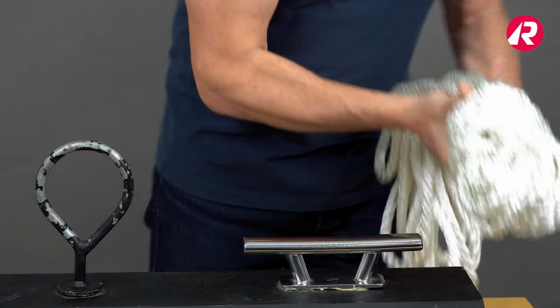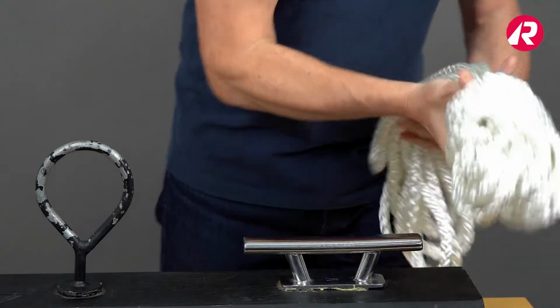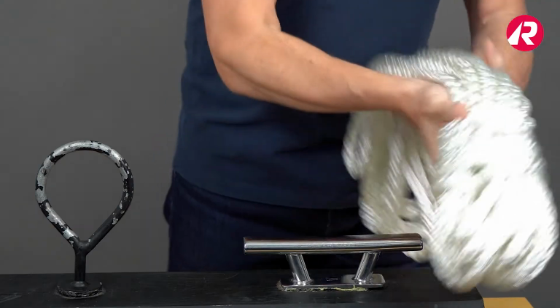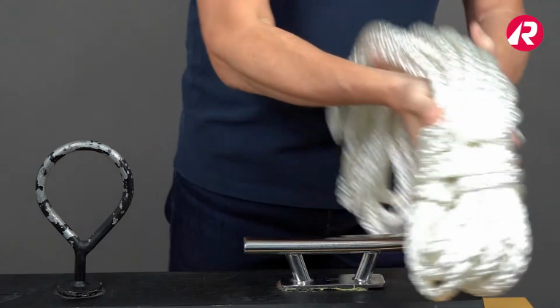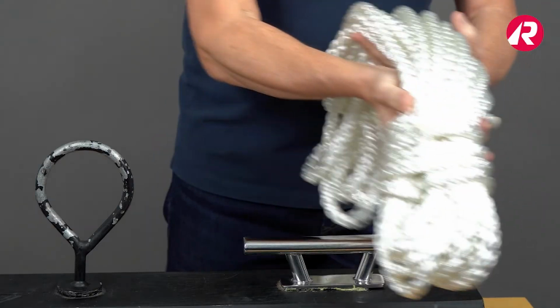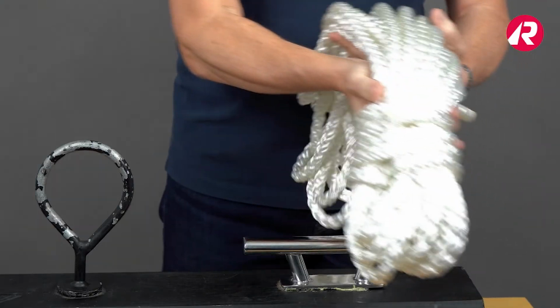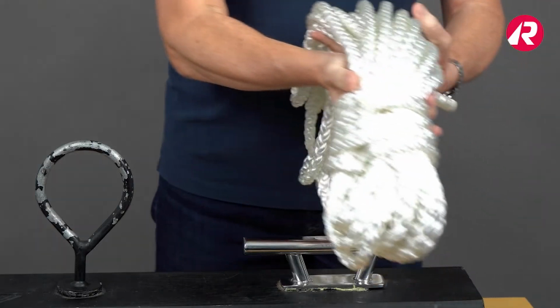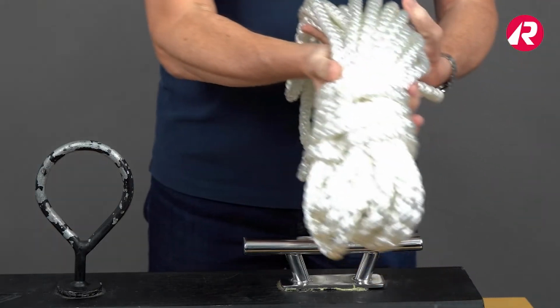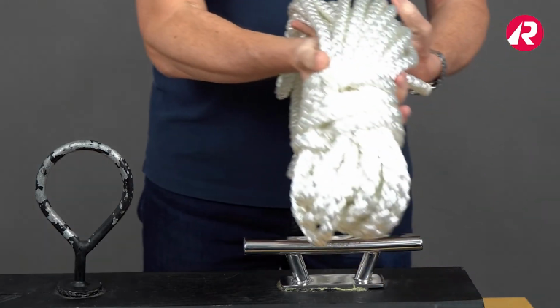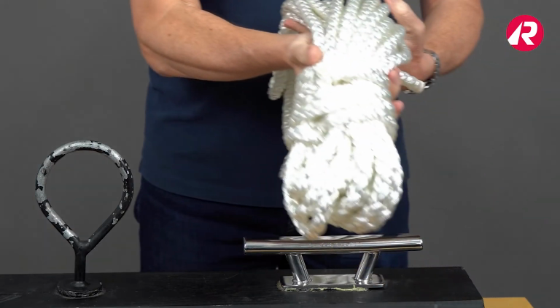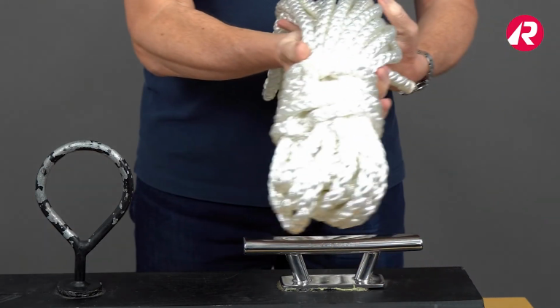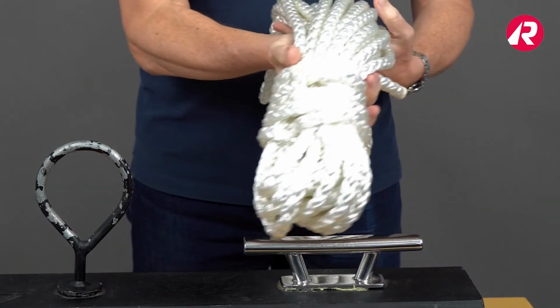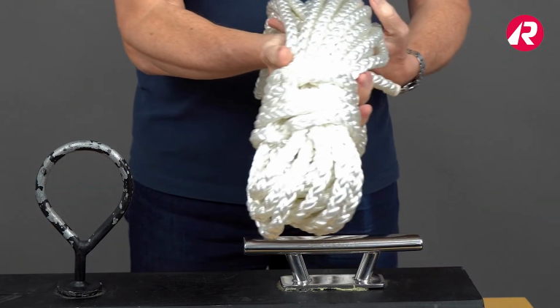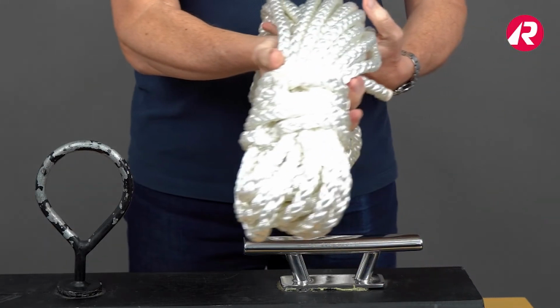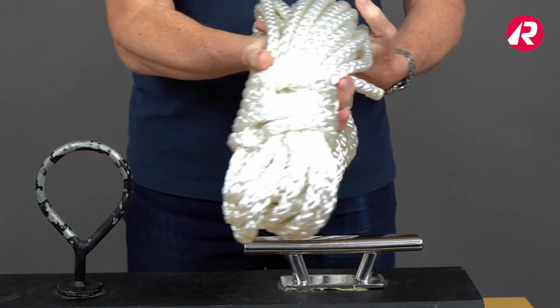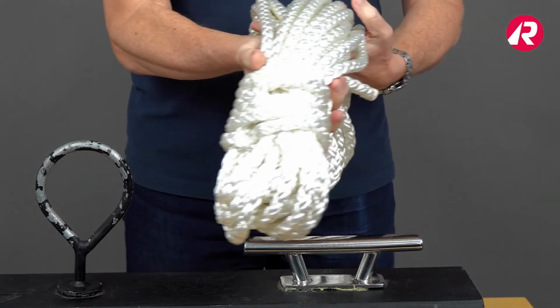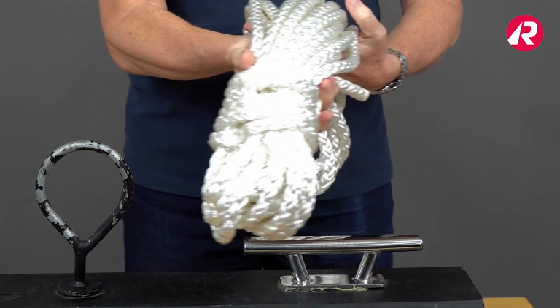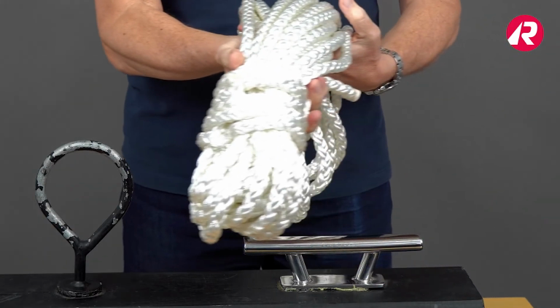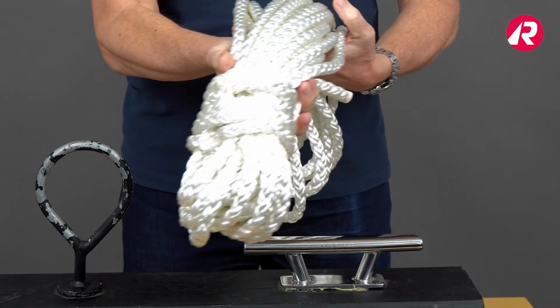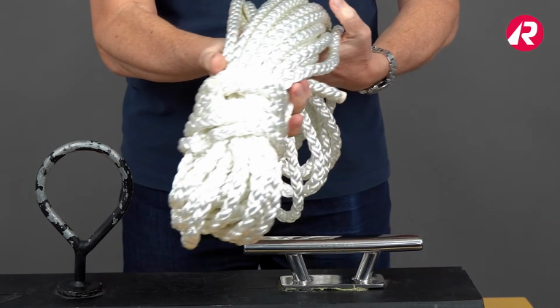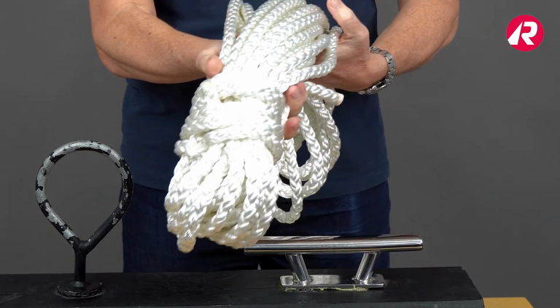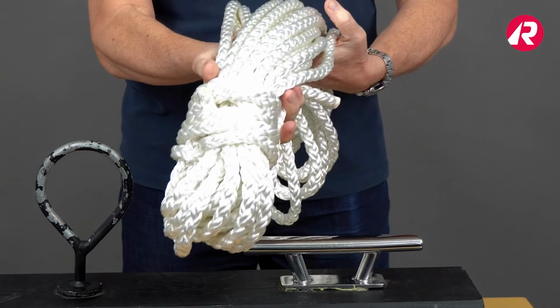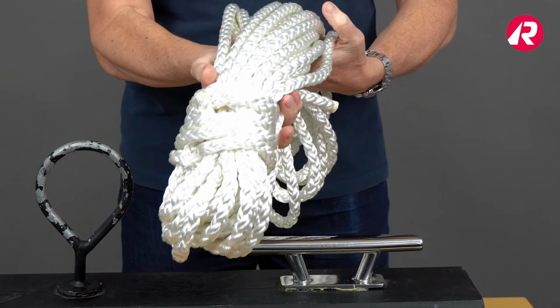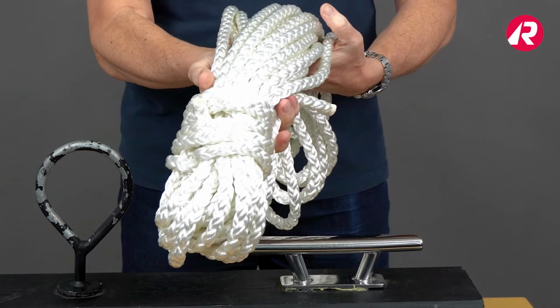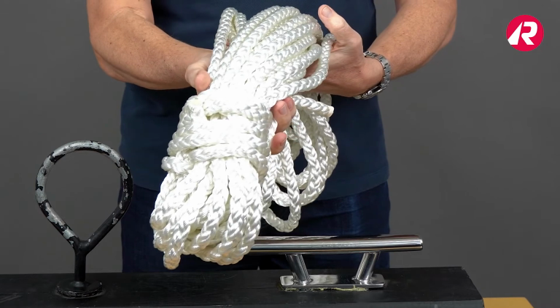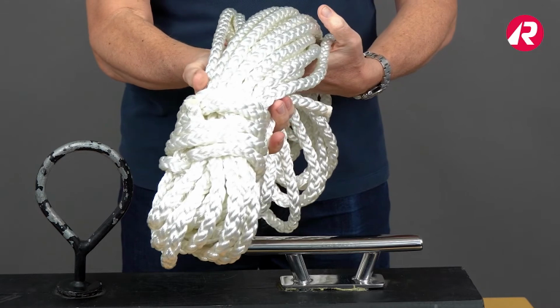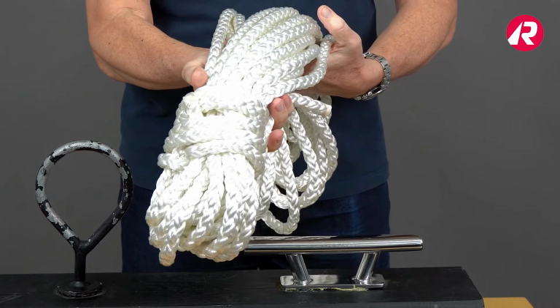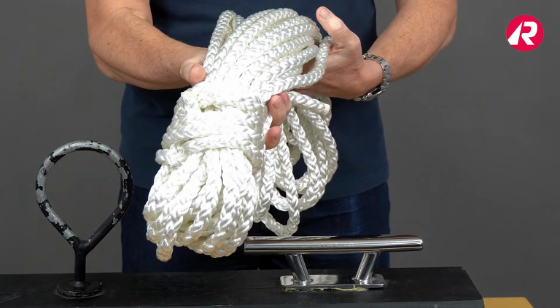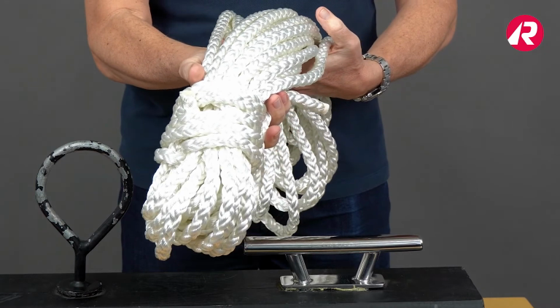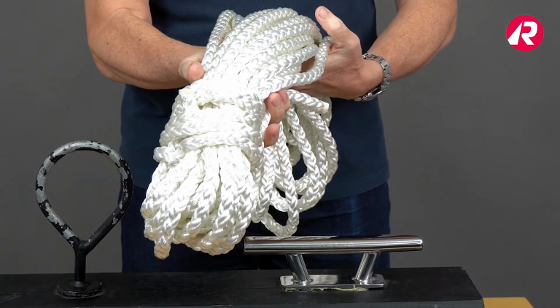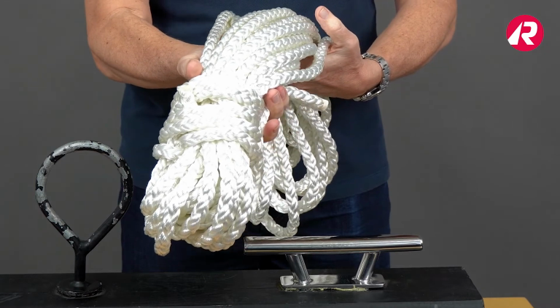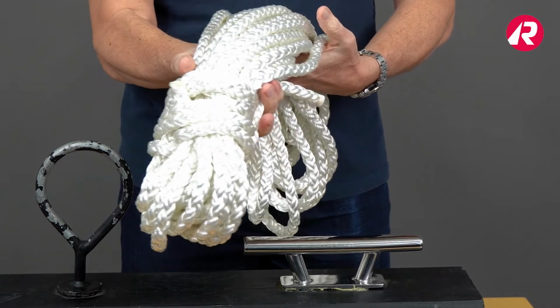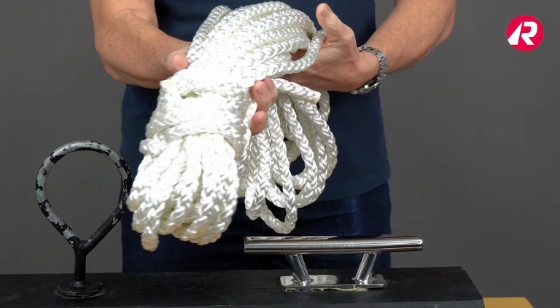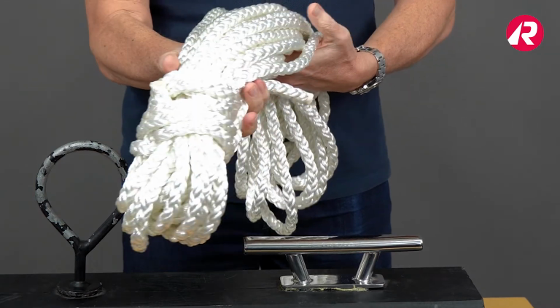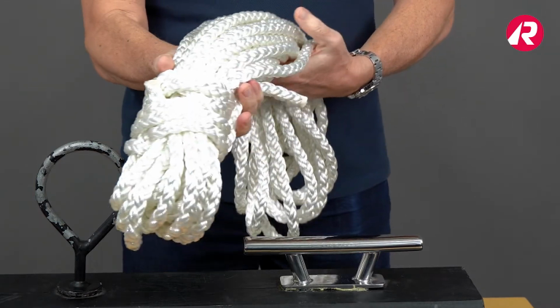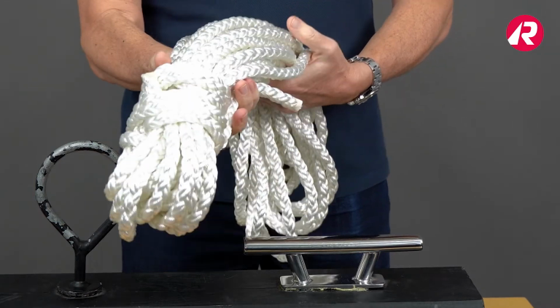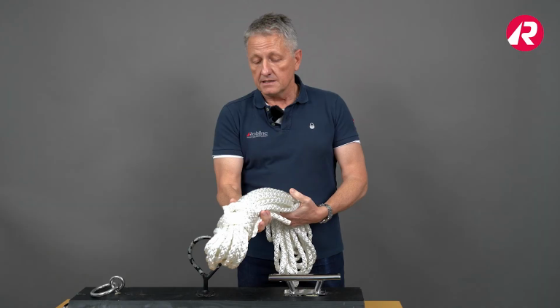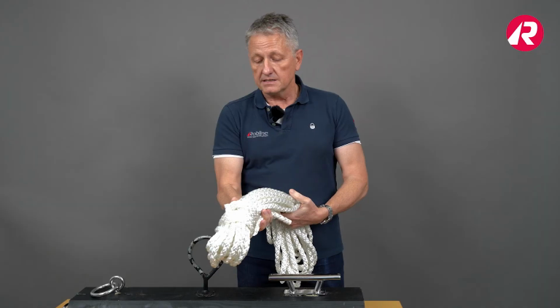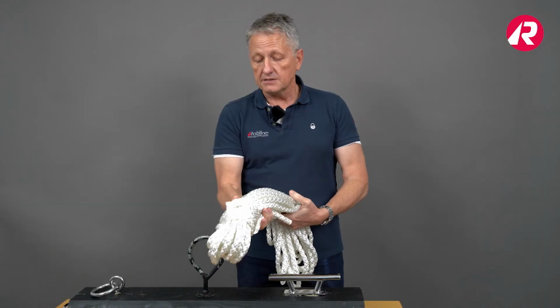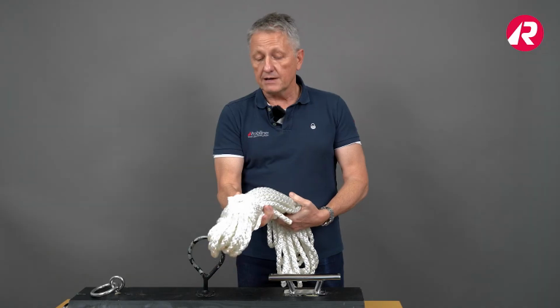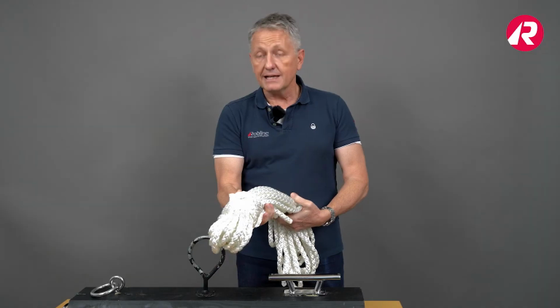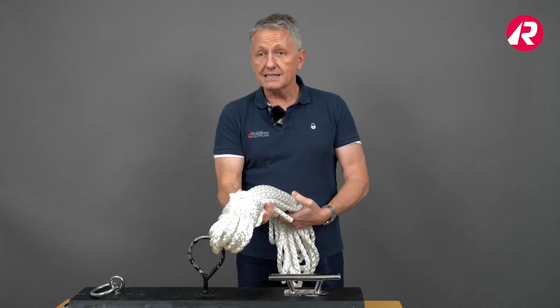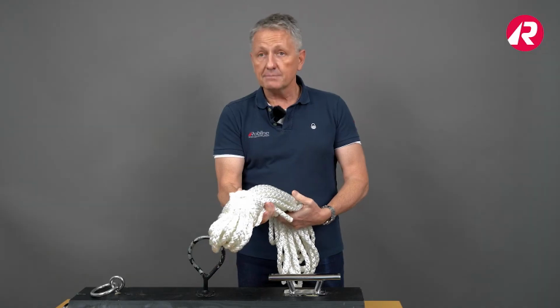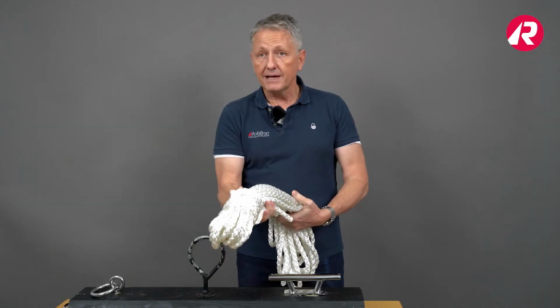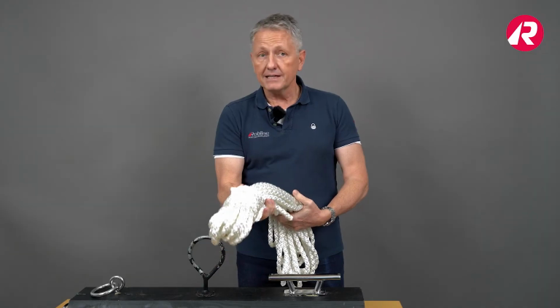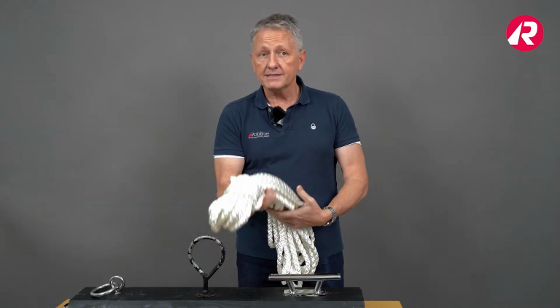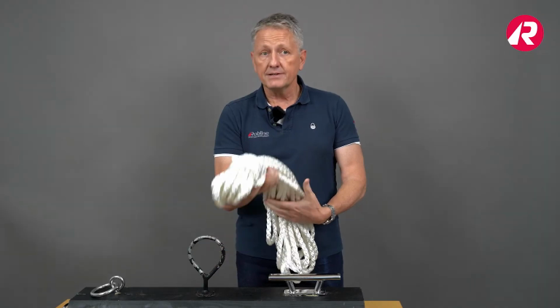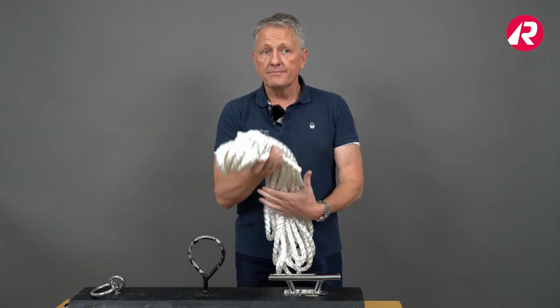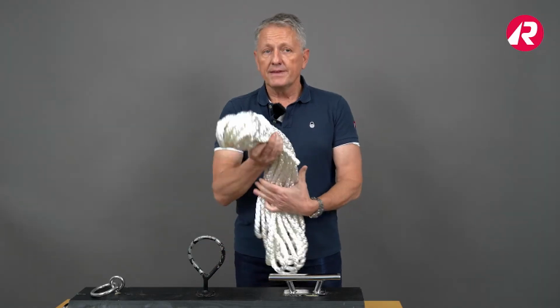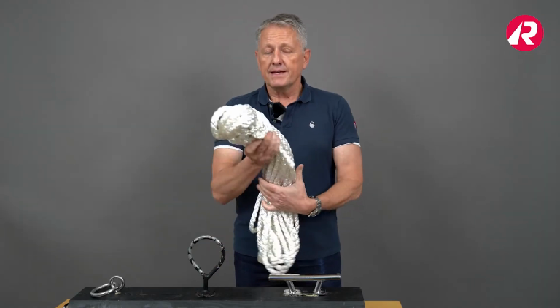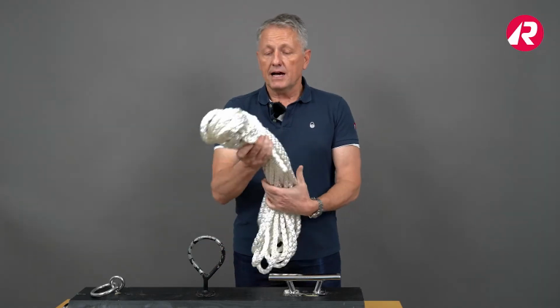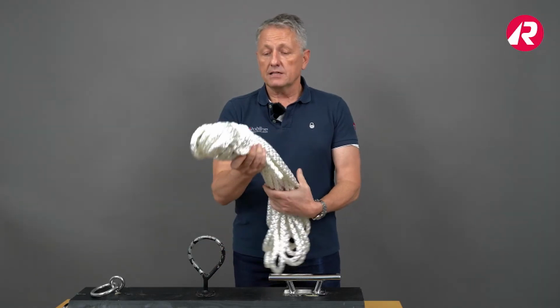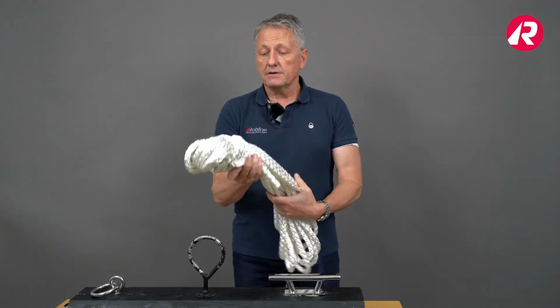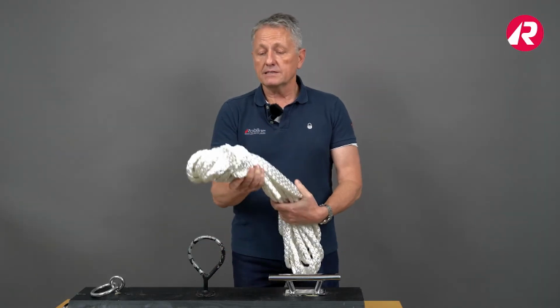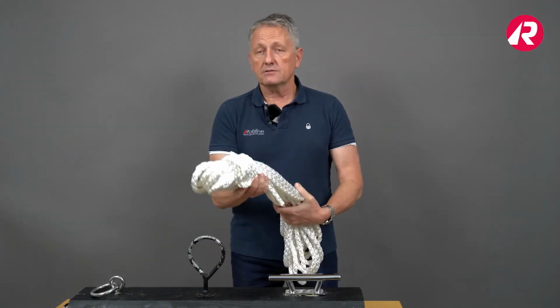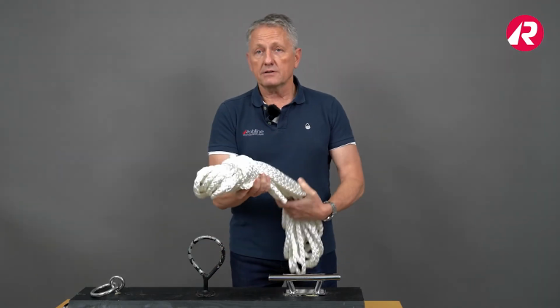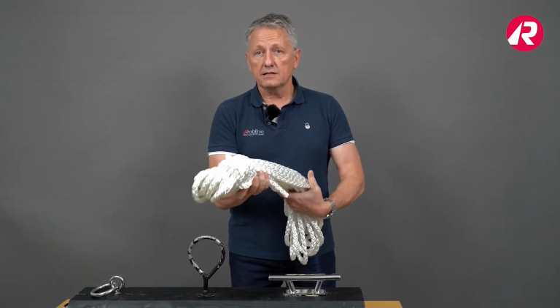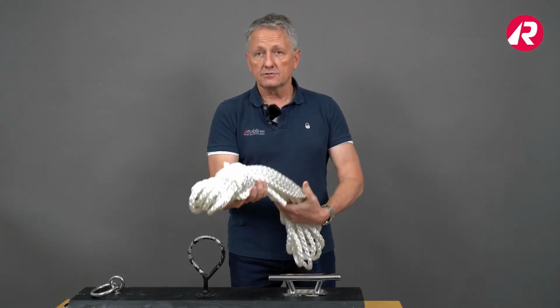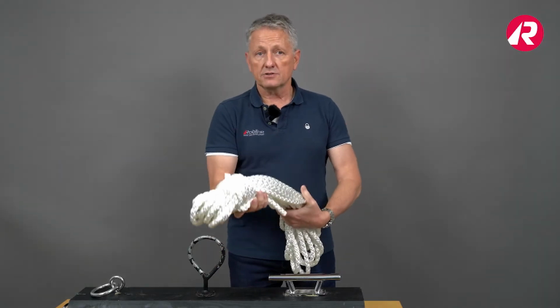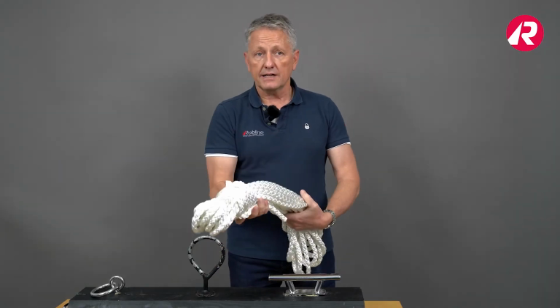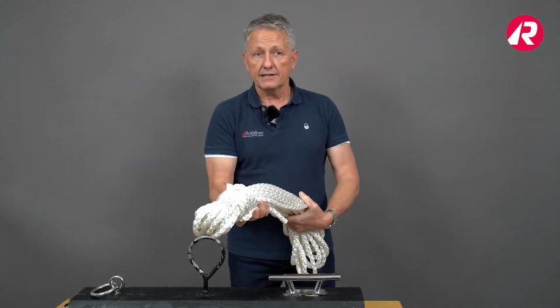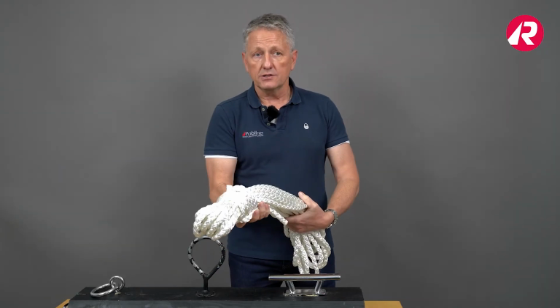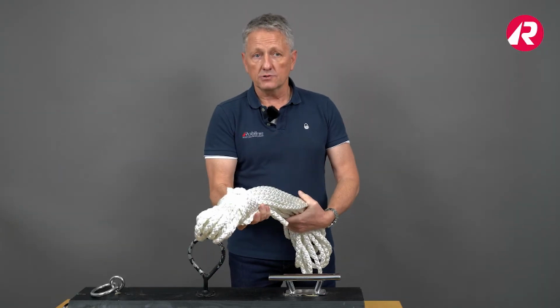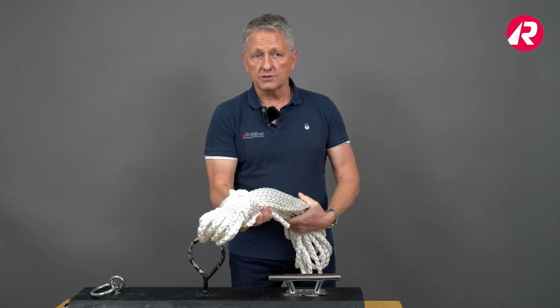It can be spliced if you are used to doing a square line splice, otherwise you can also tie knots.